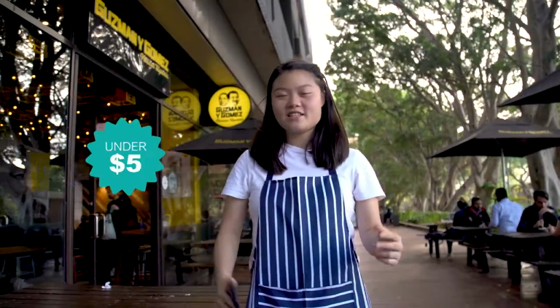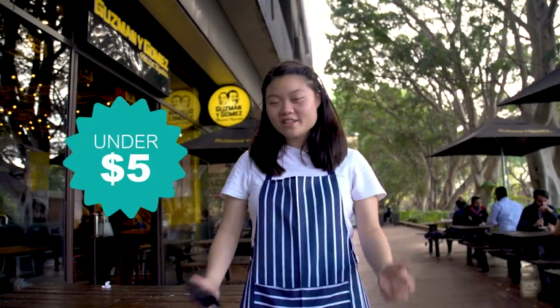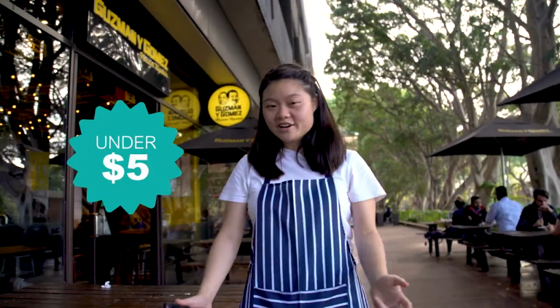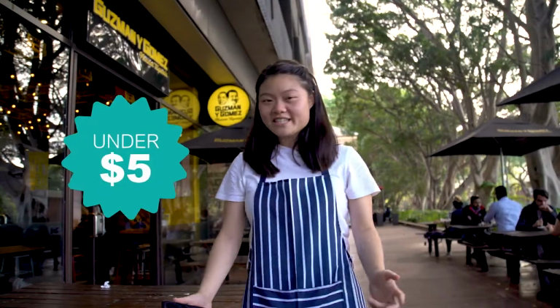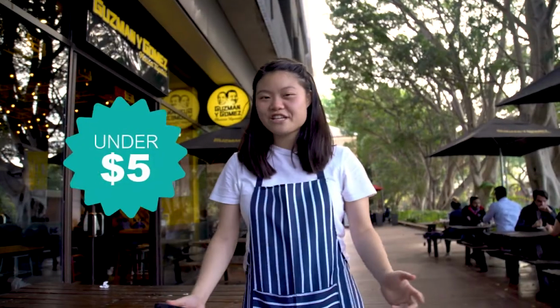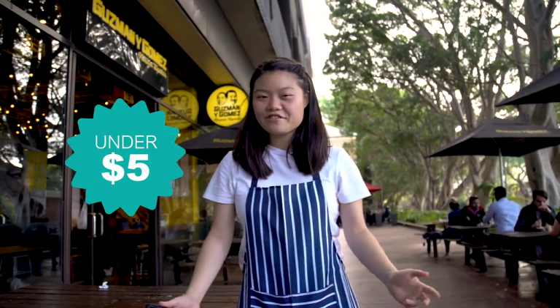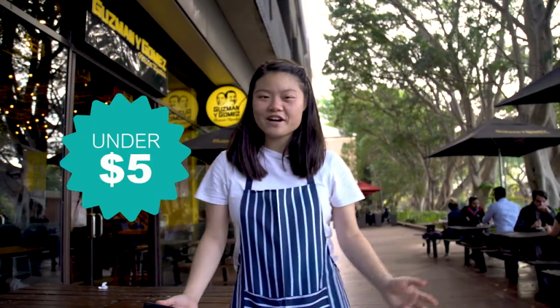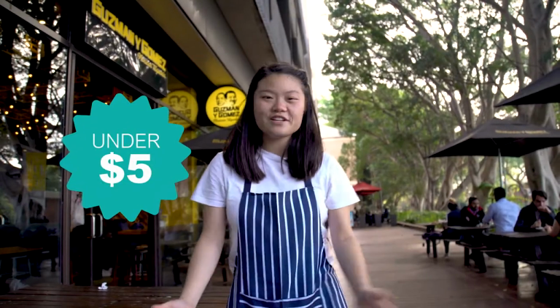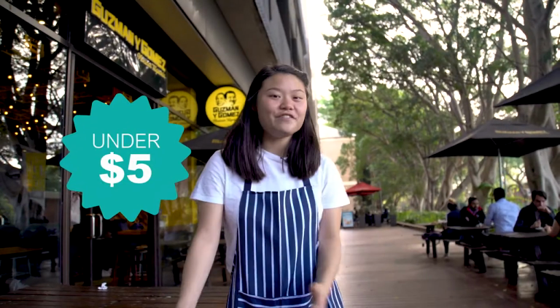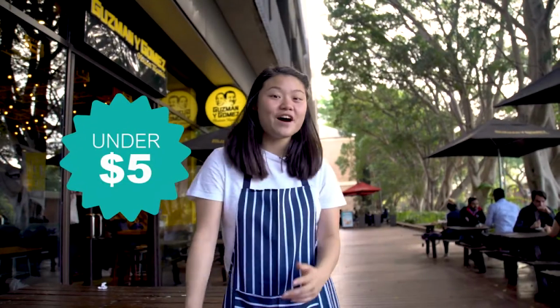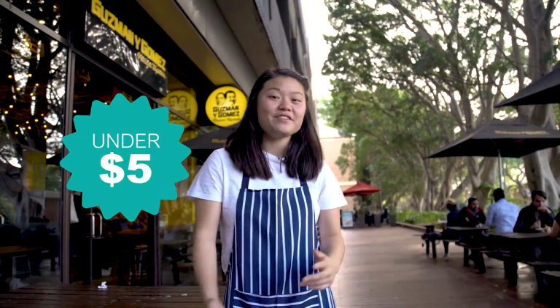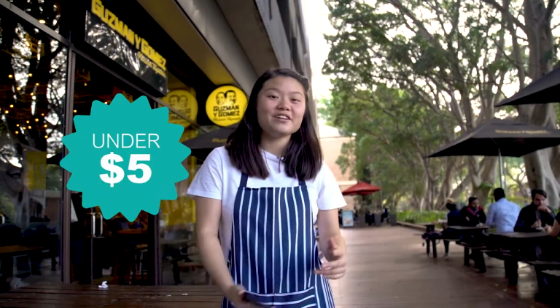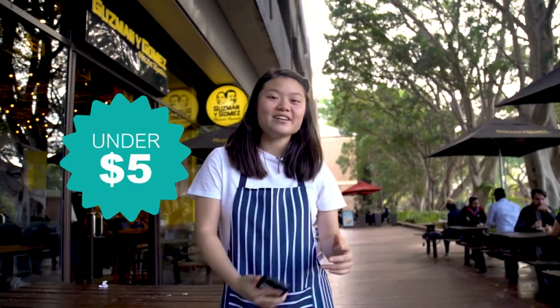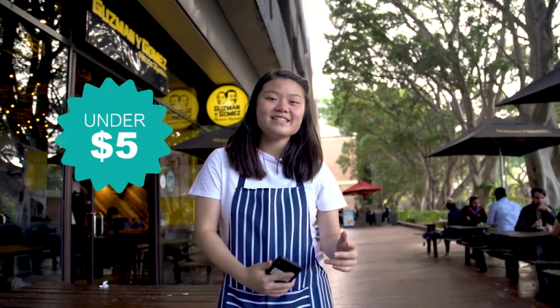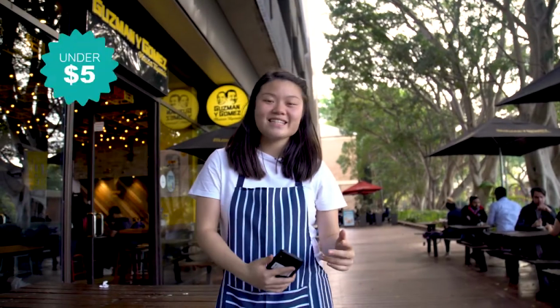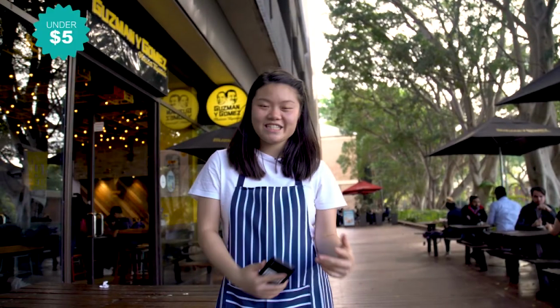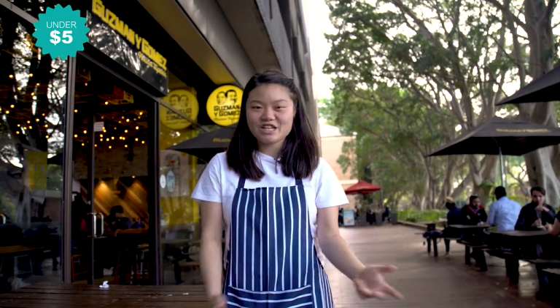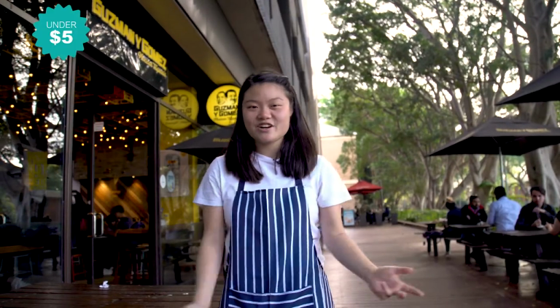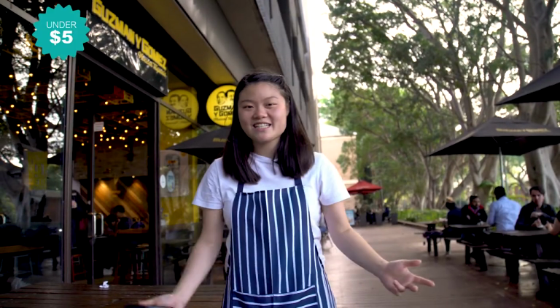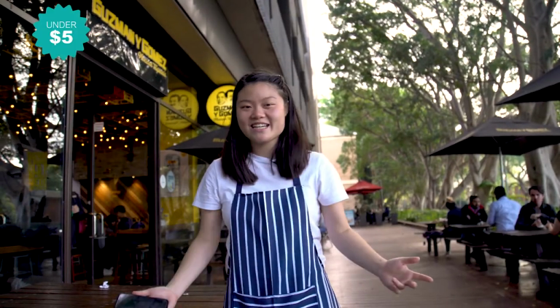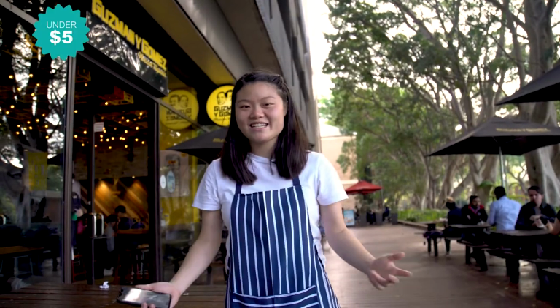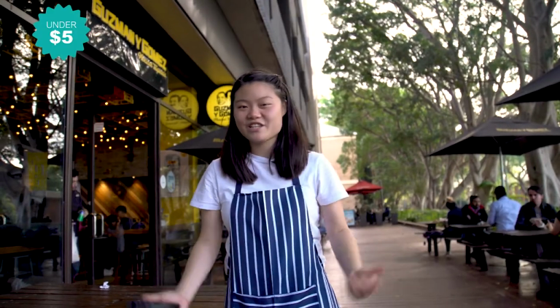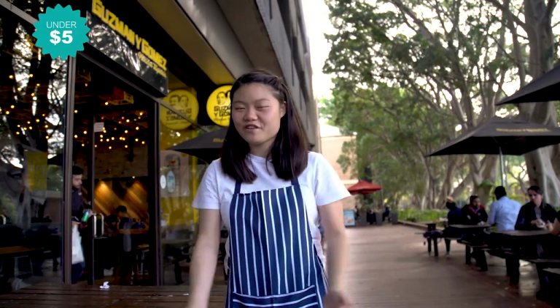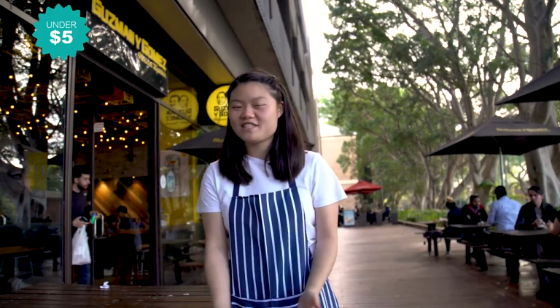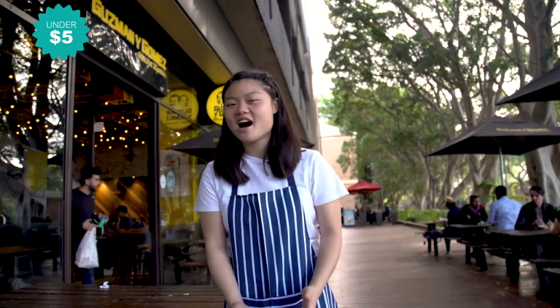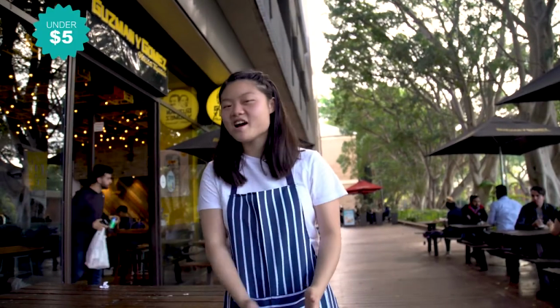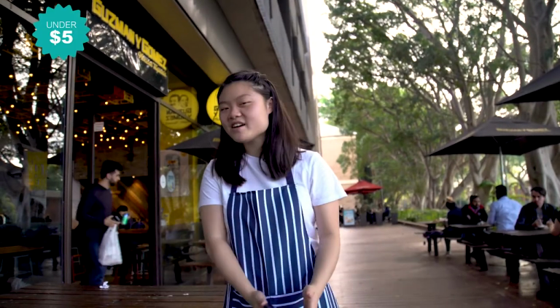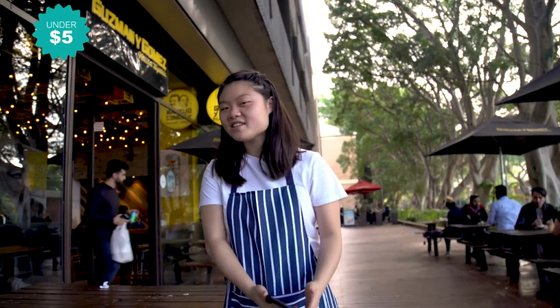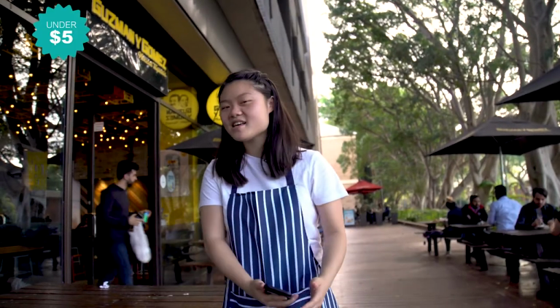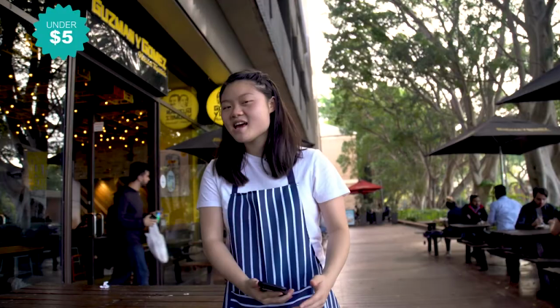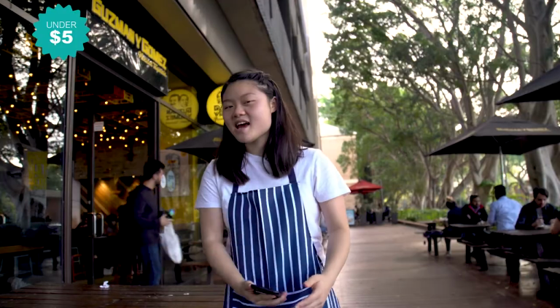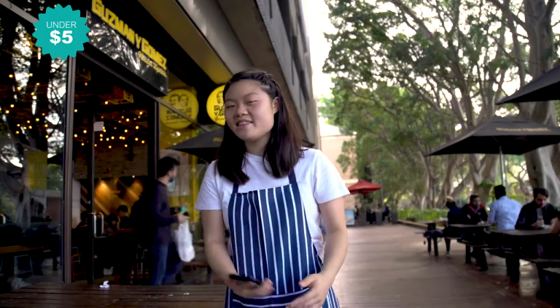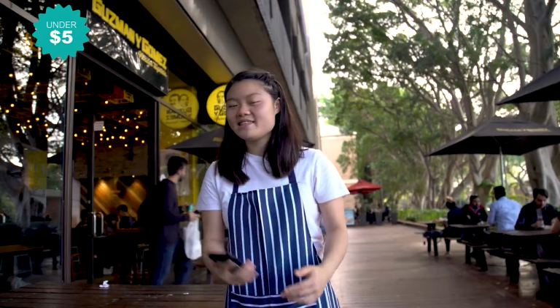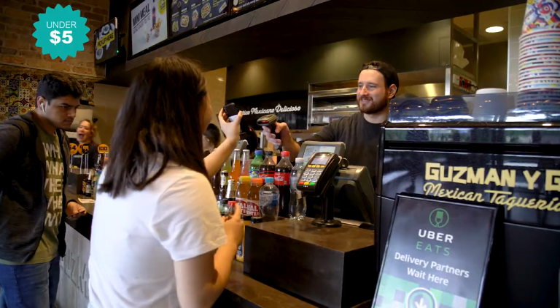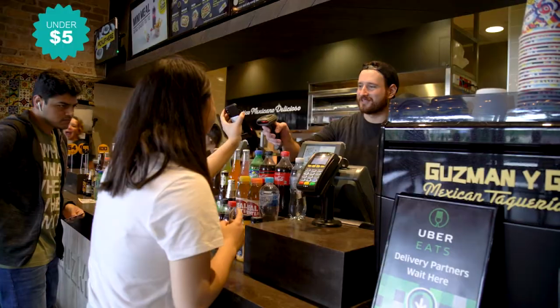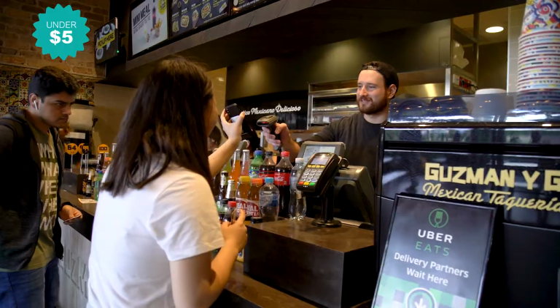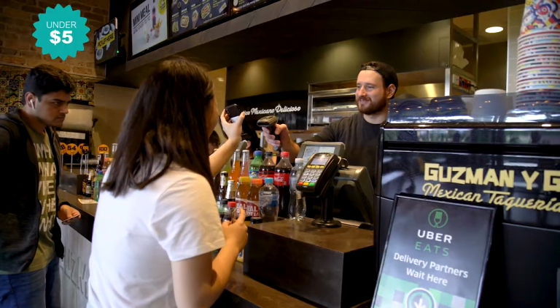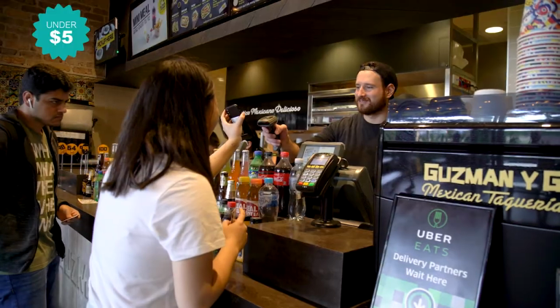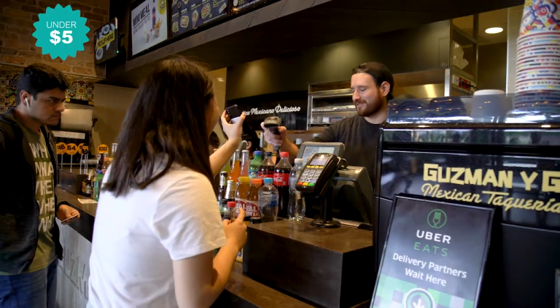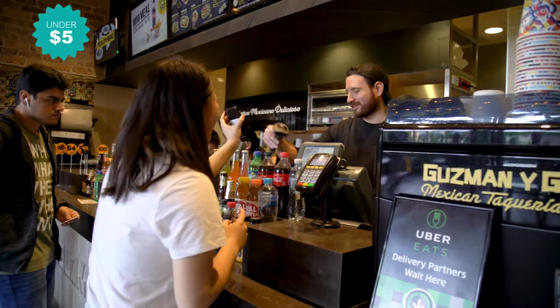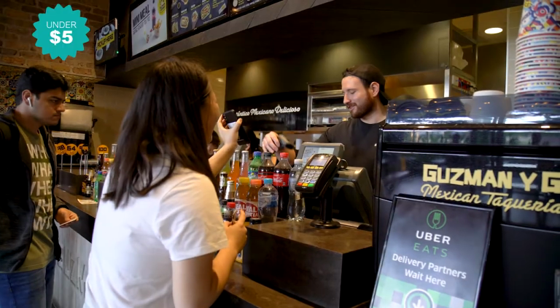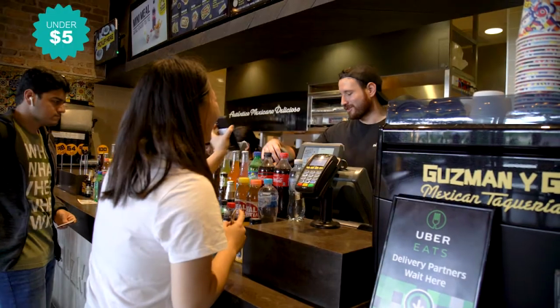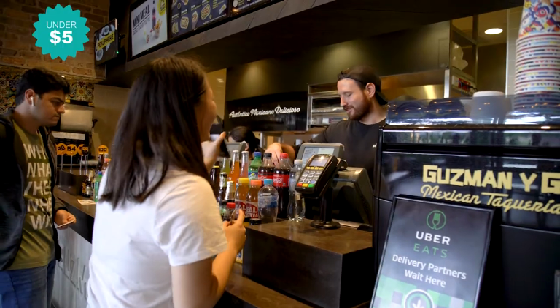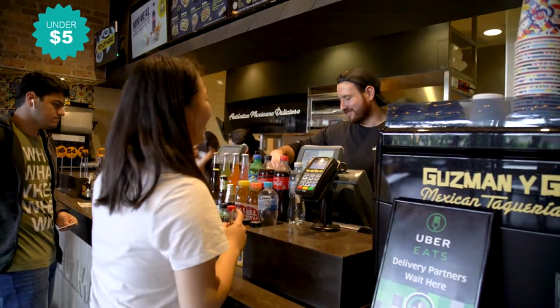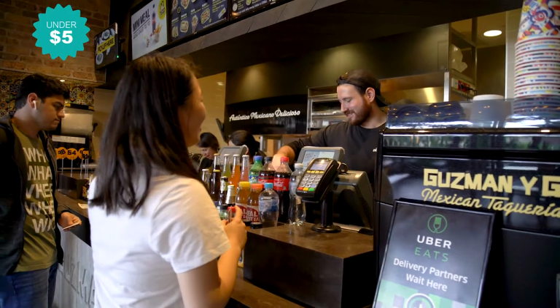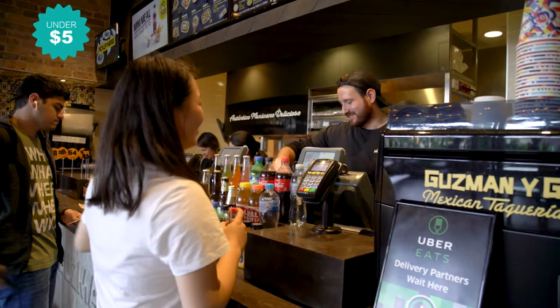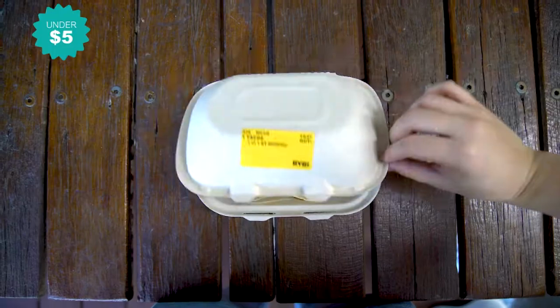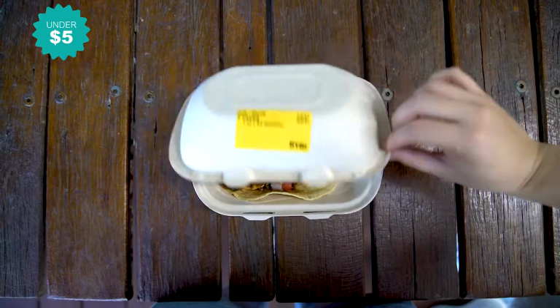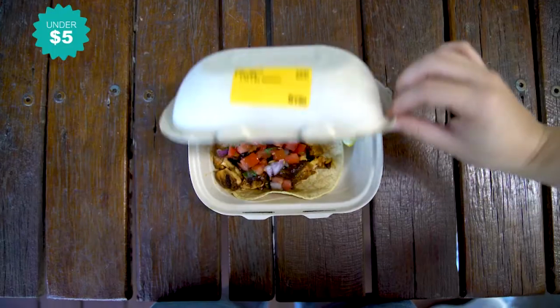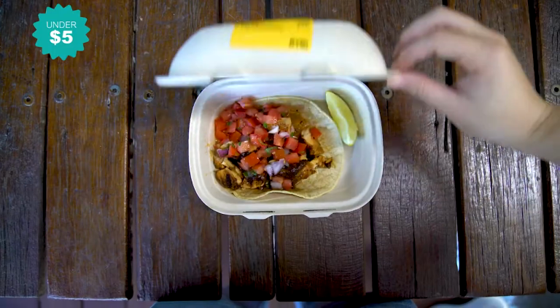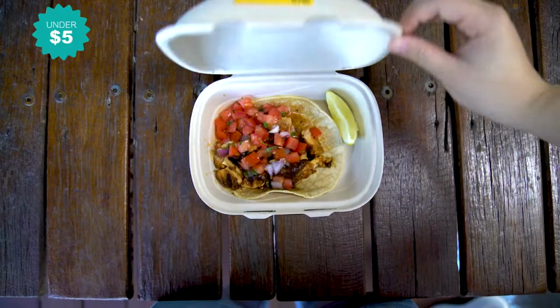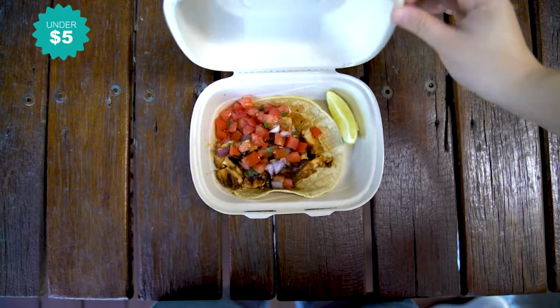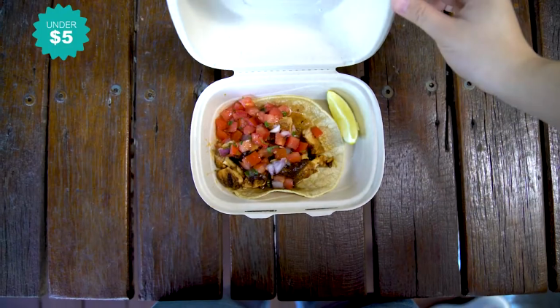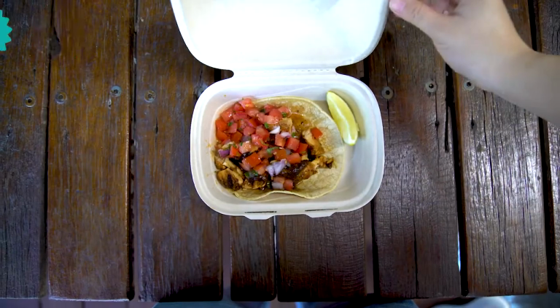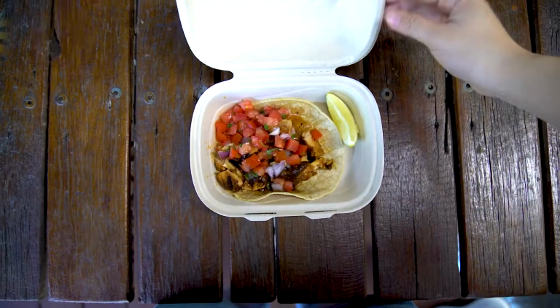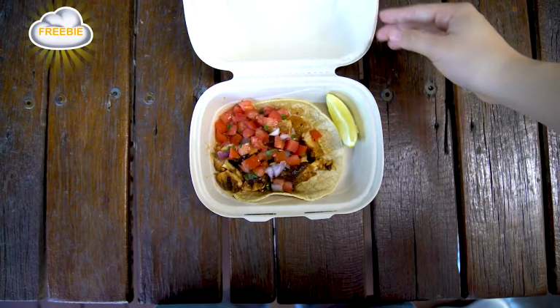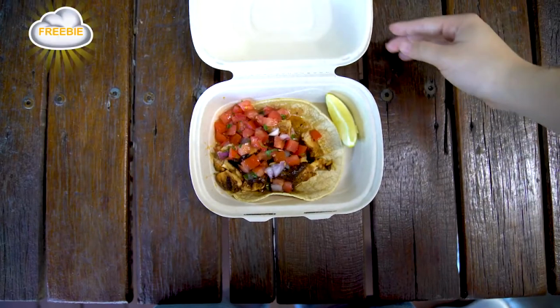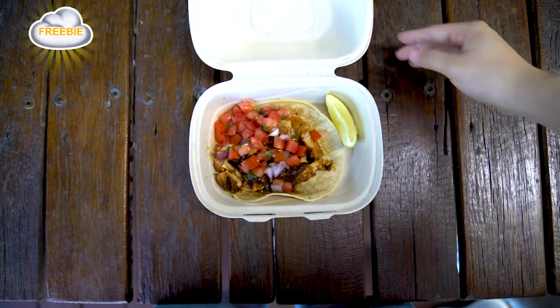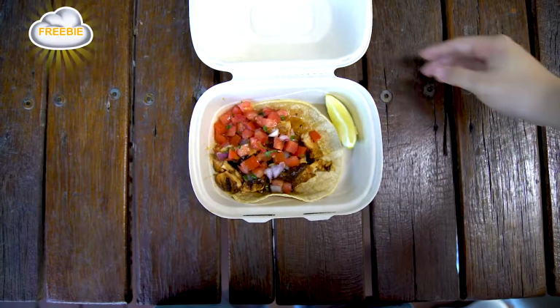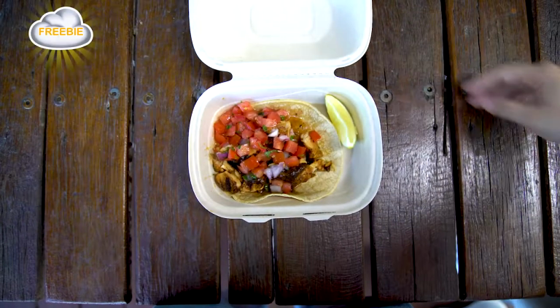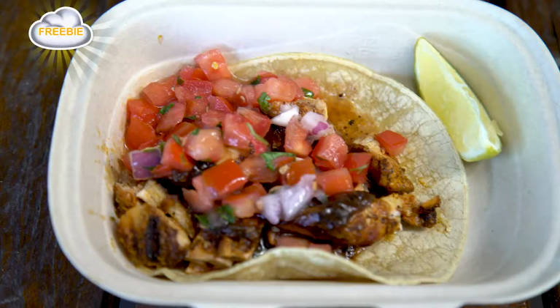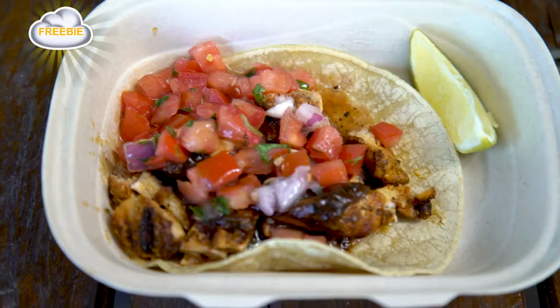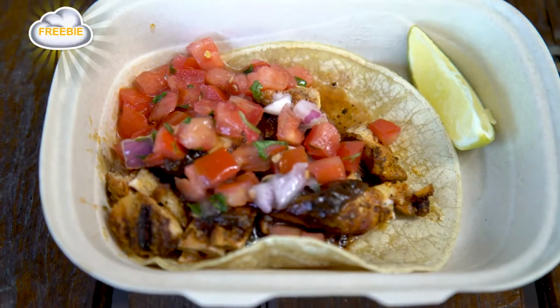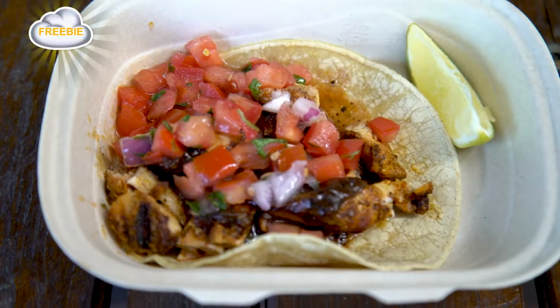Another great deal for under $5 is GYJ's Soft Tacos. And this might be cheating a little, but if you download the app, you'll get a free burrito as well.